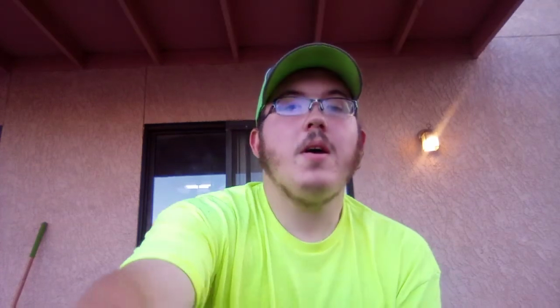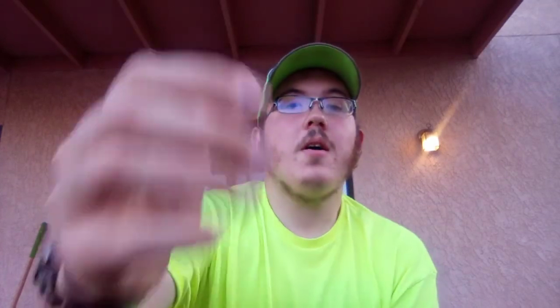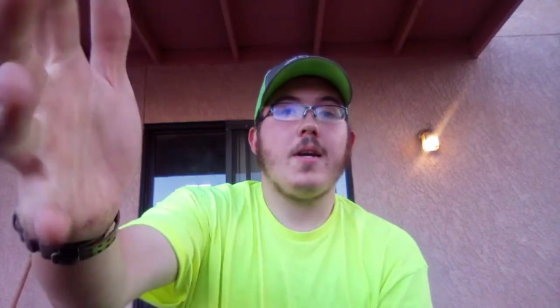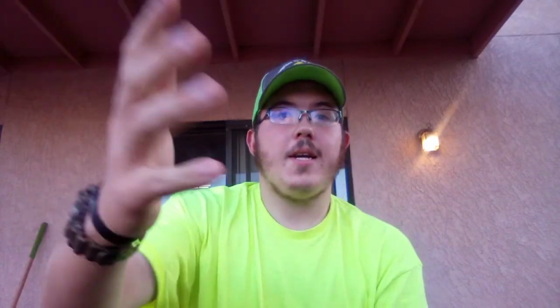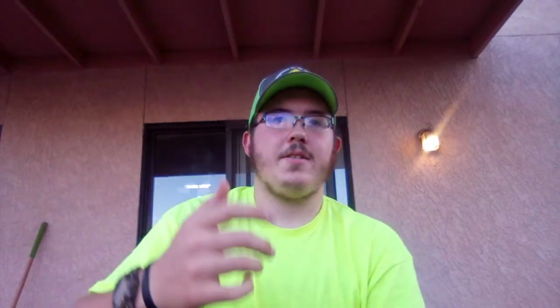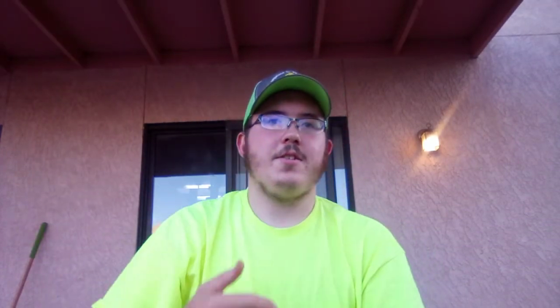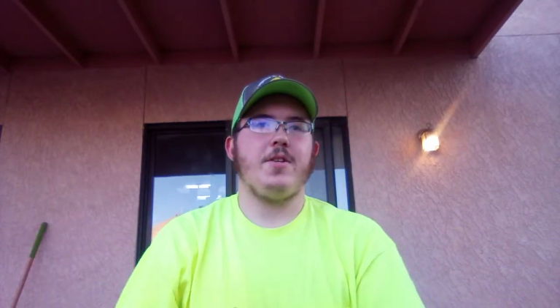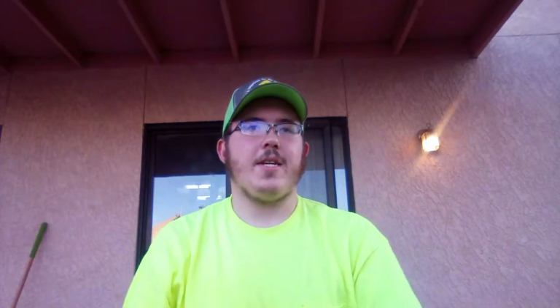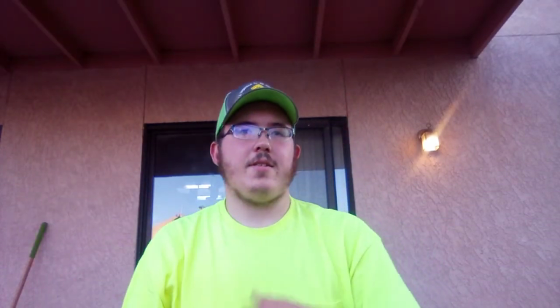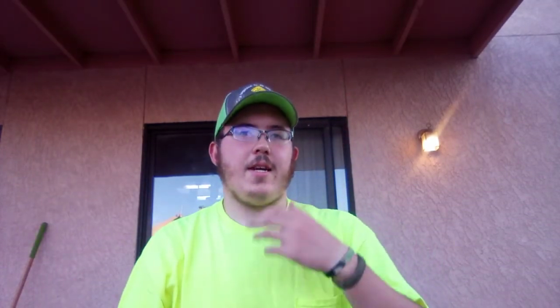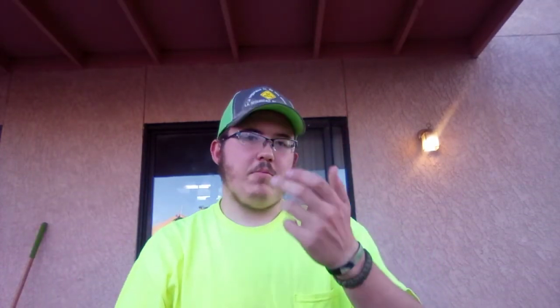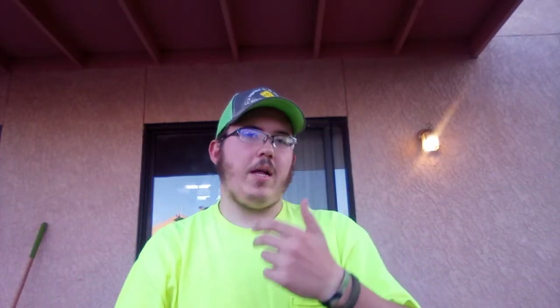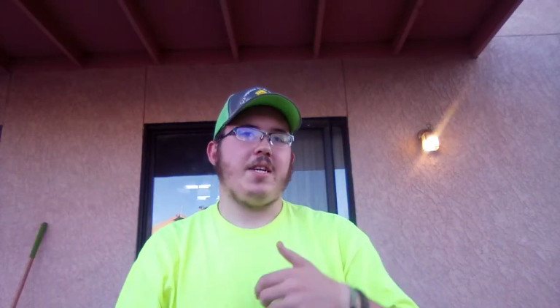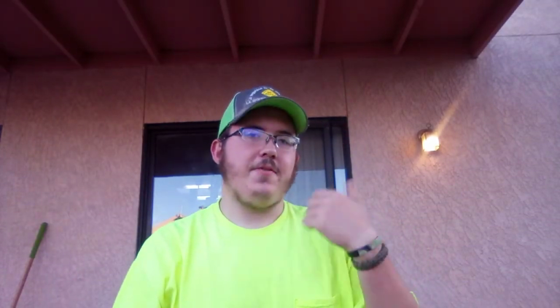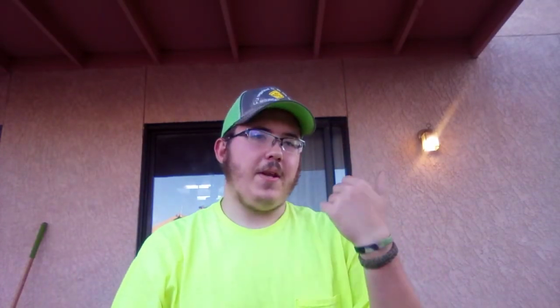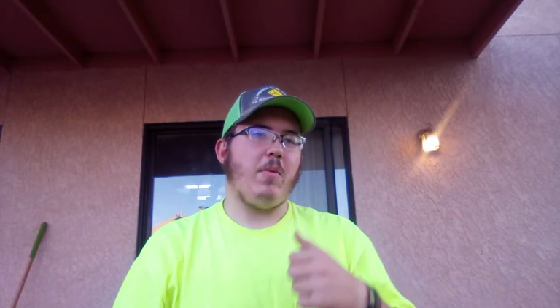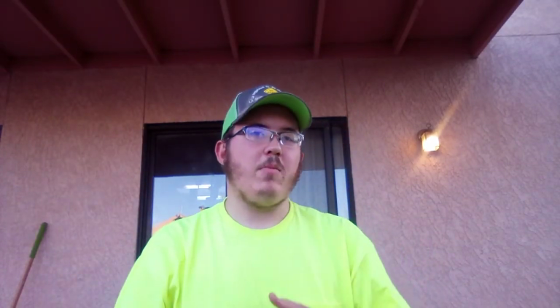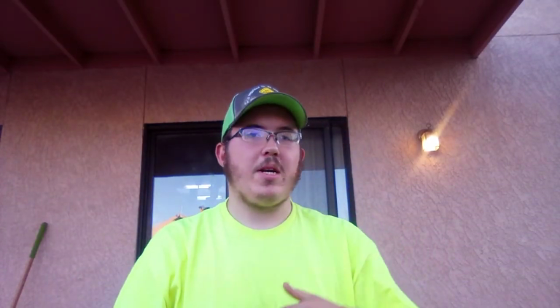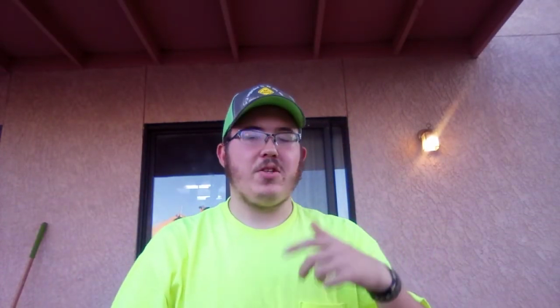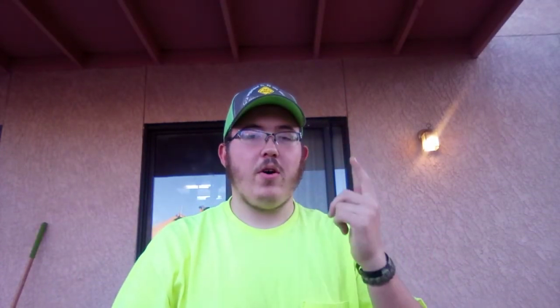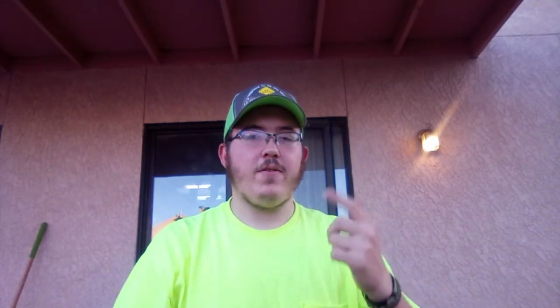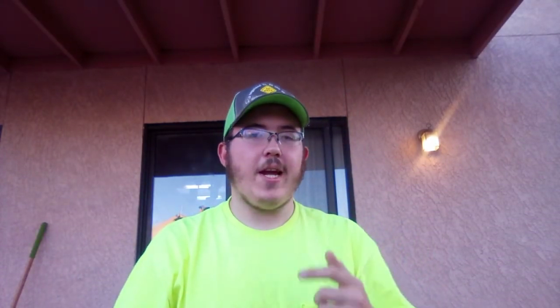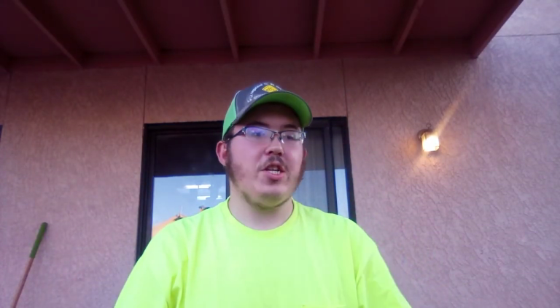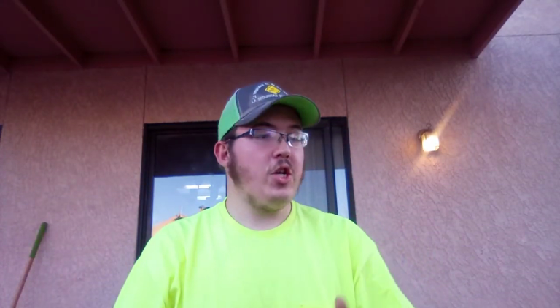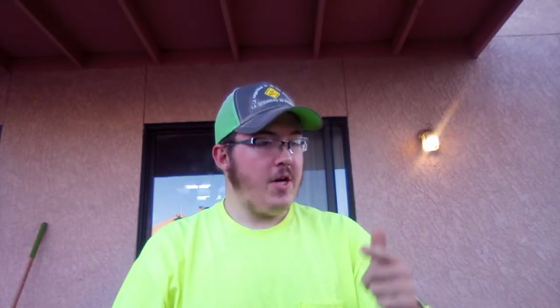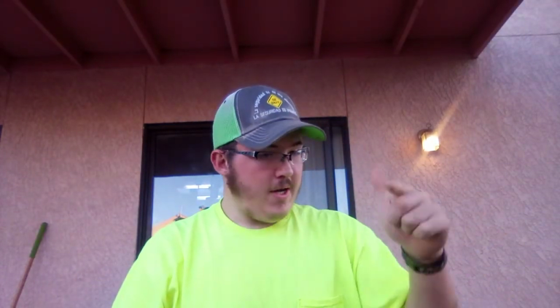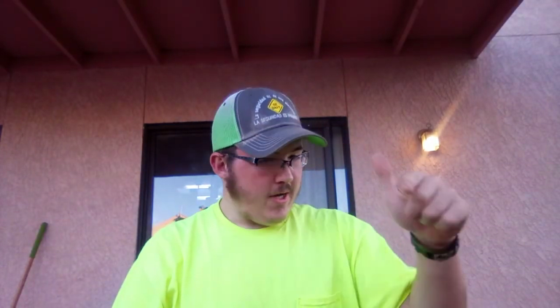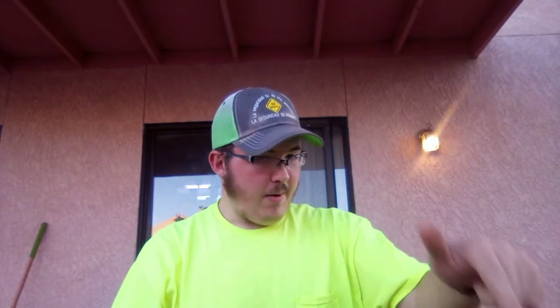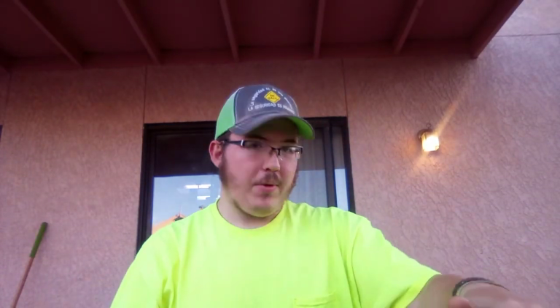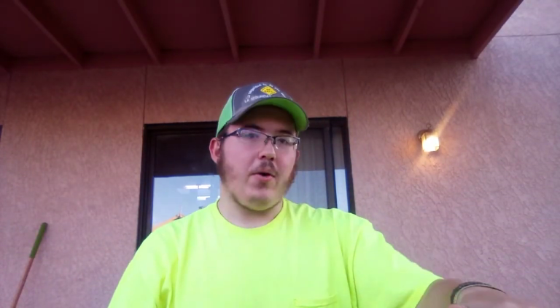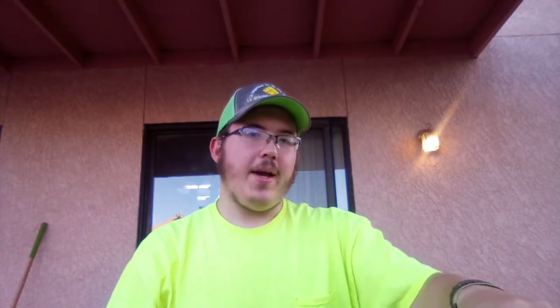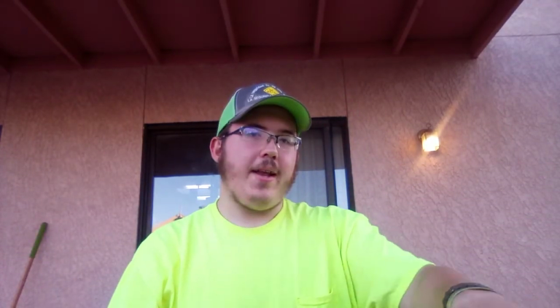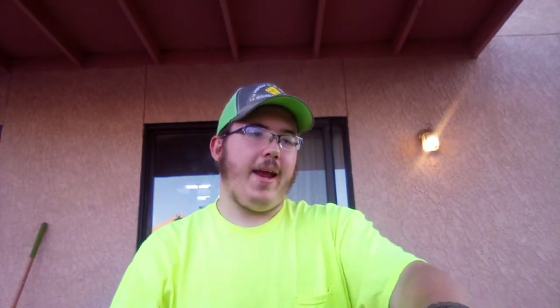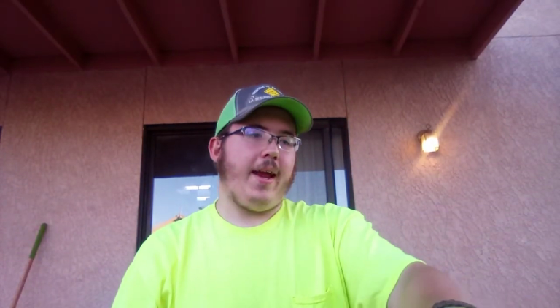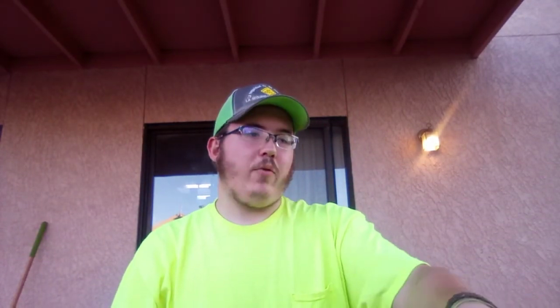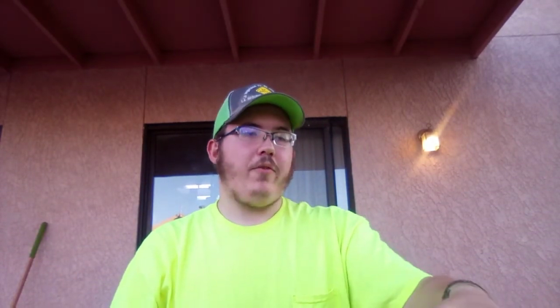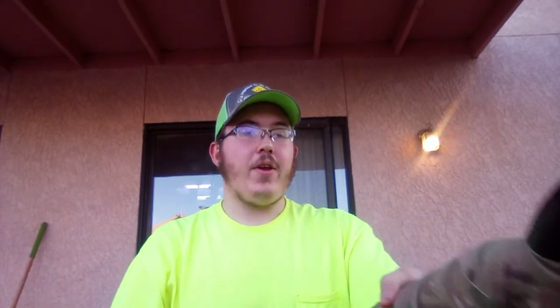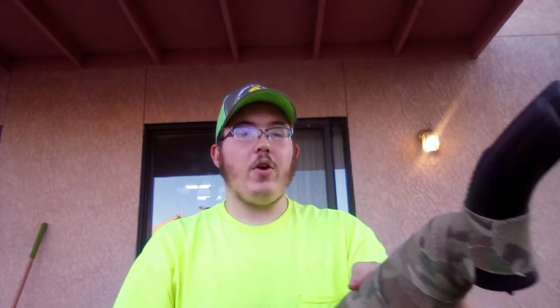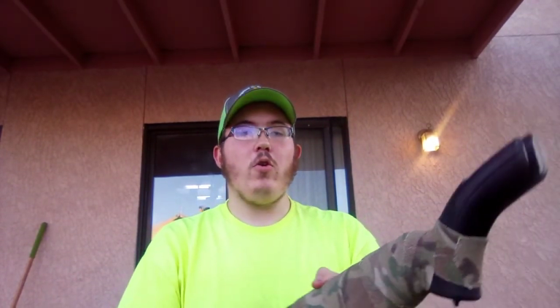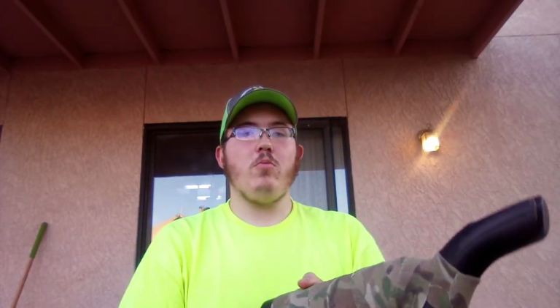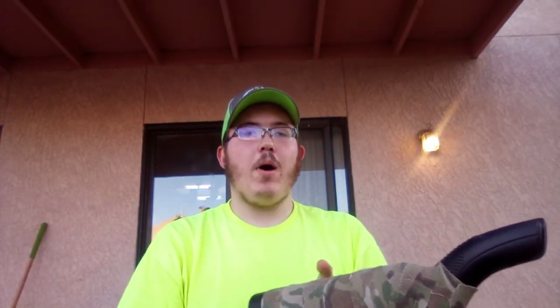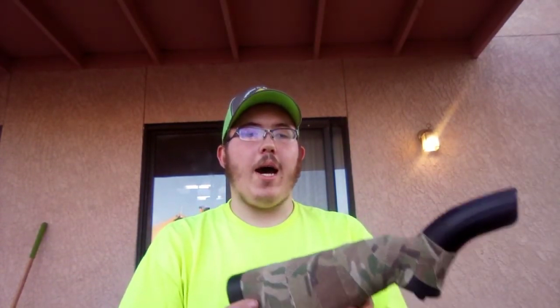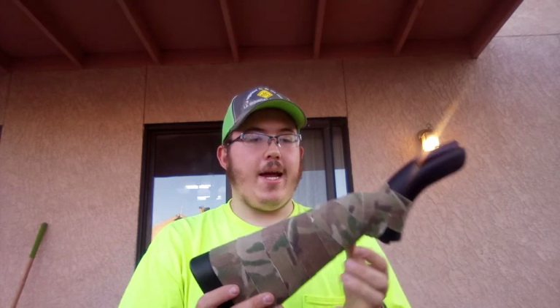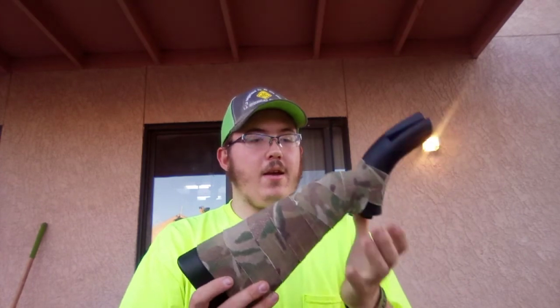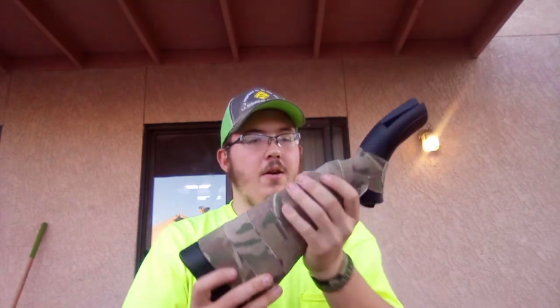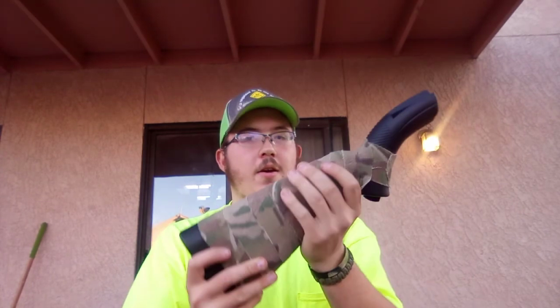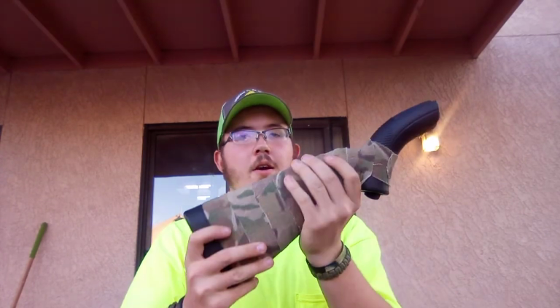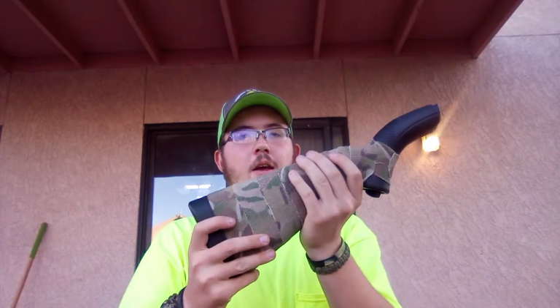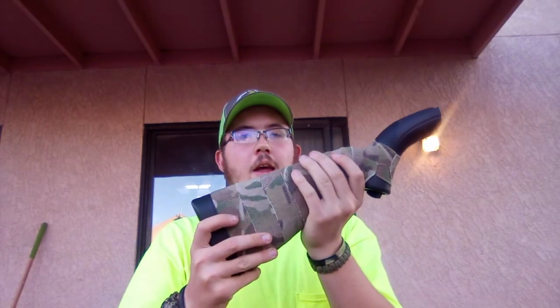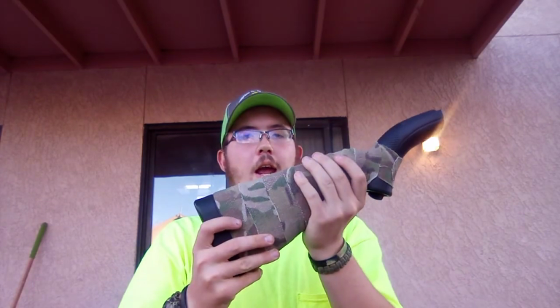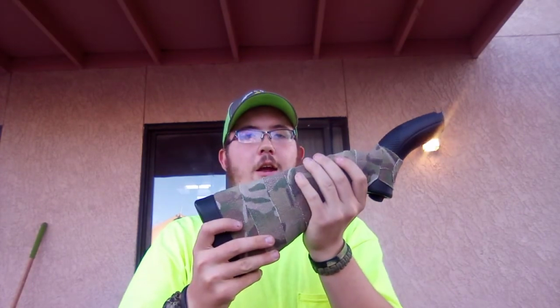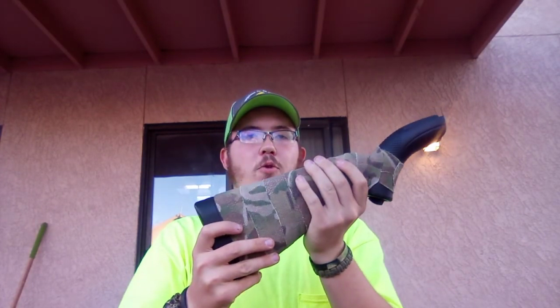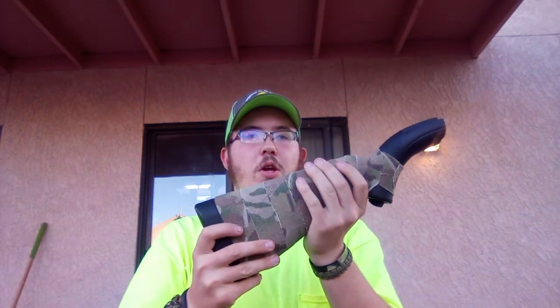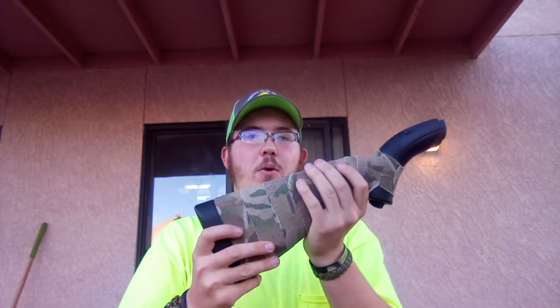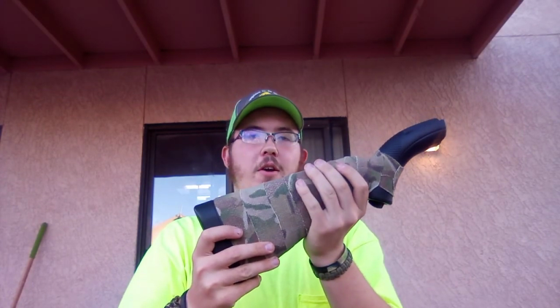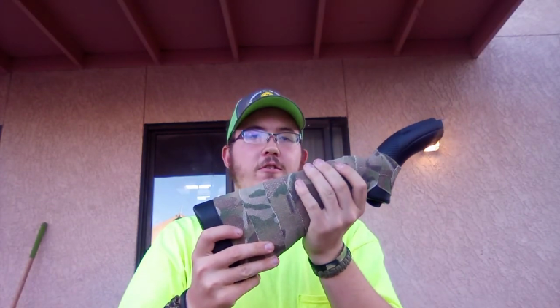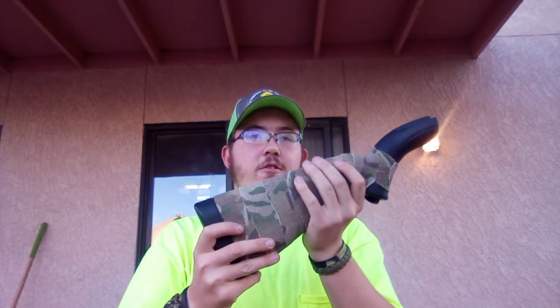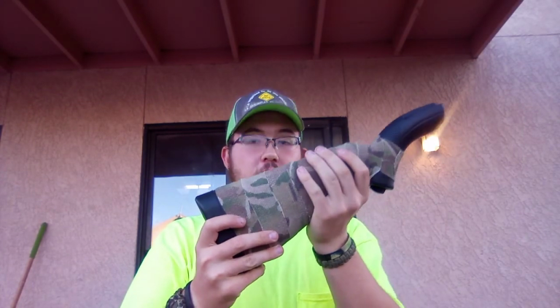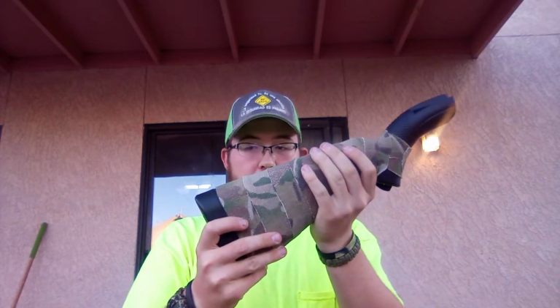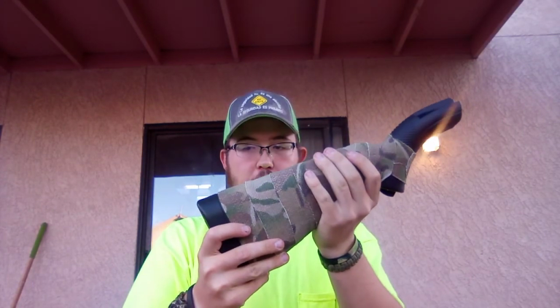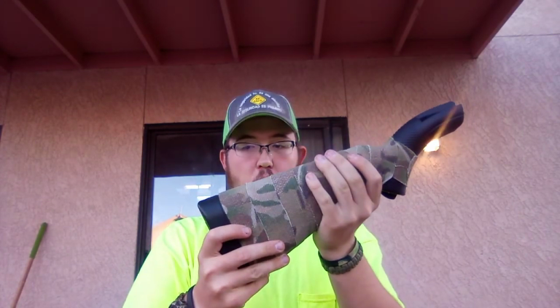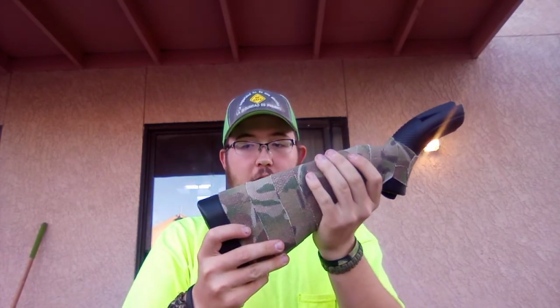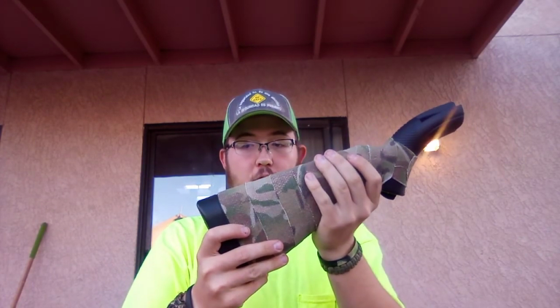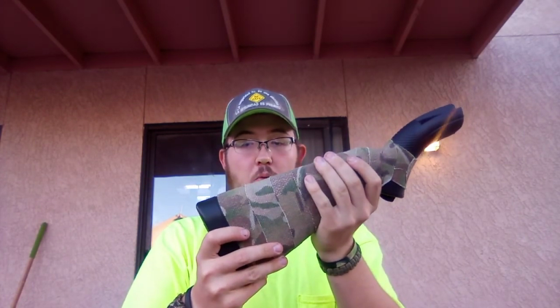Alright guys, since you guys liked my last video about my 12 gauge, I'm gonna go ahead and review my Henry U.S. Survival Rifle.